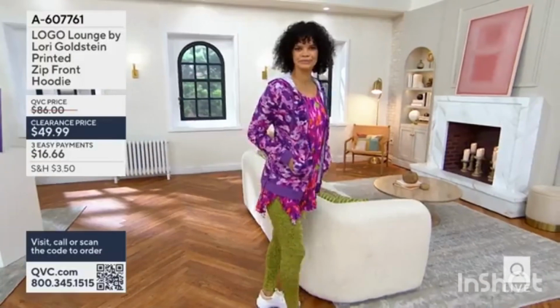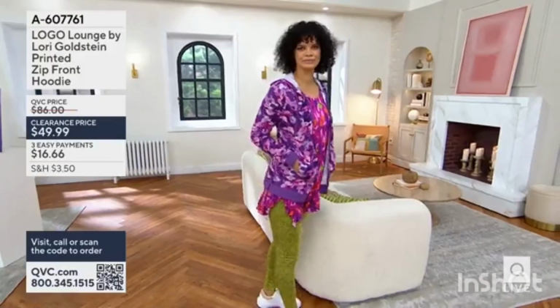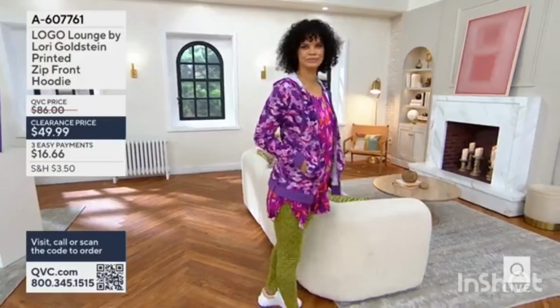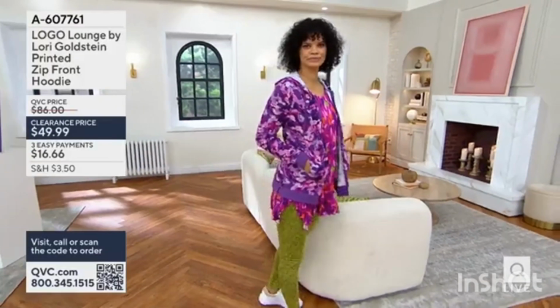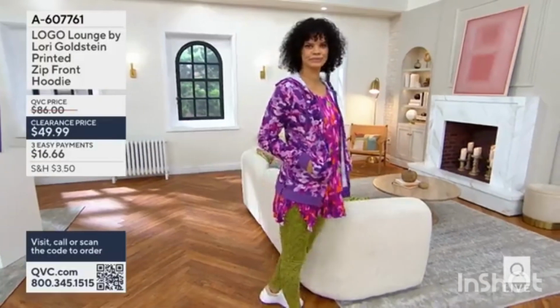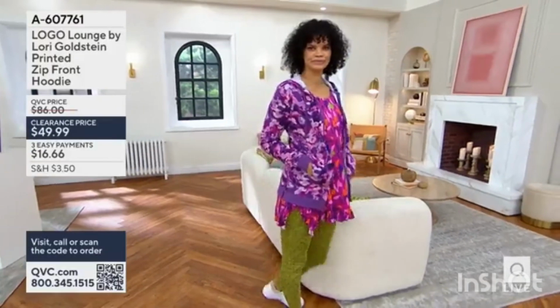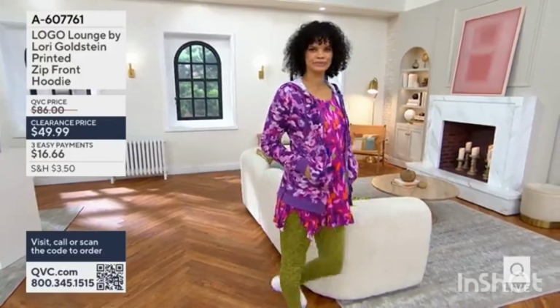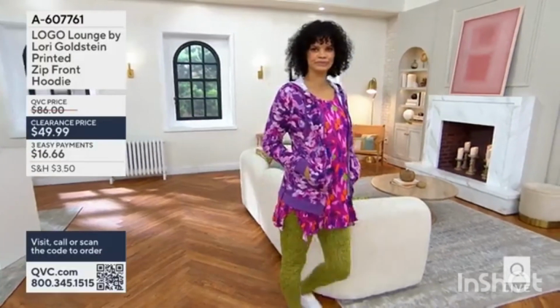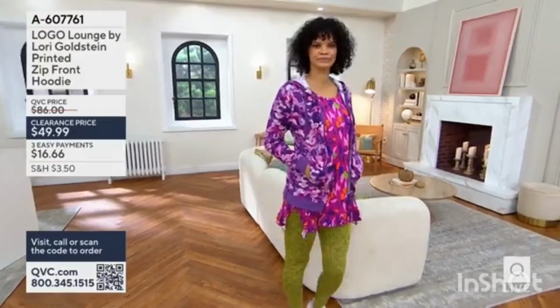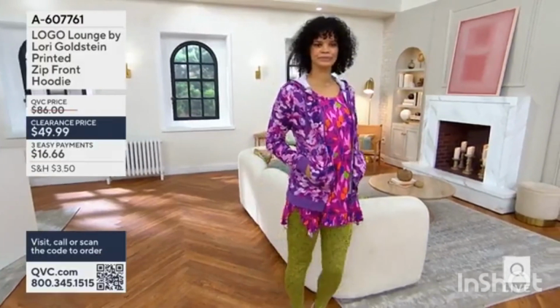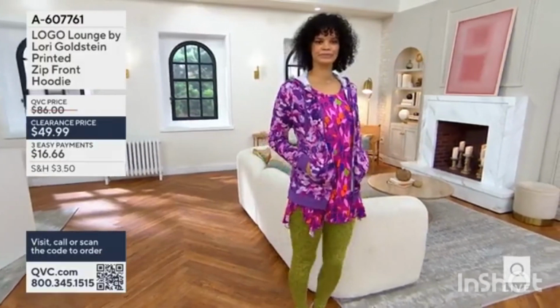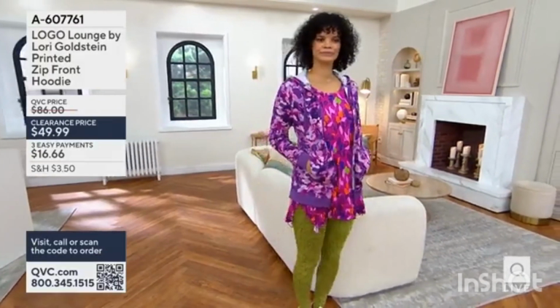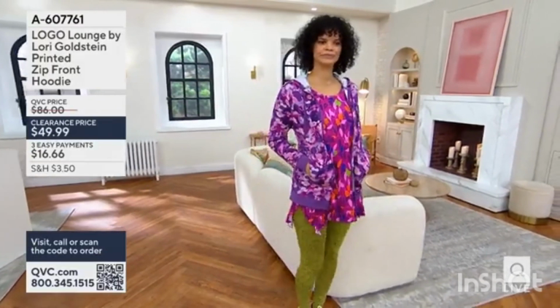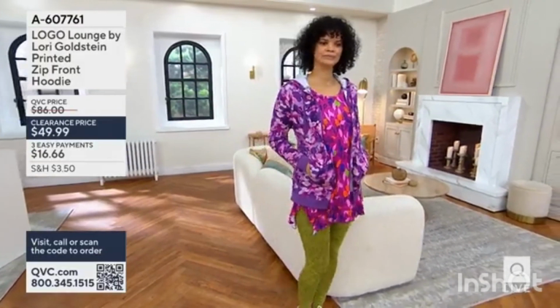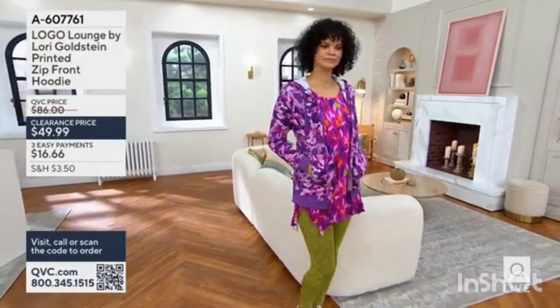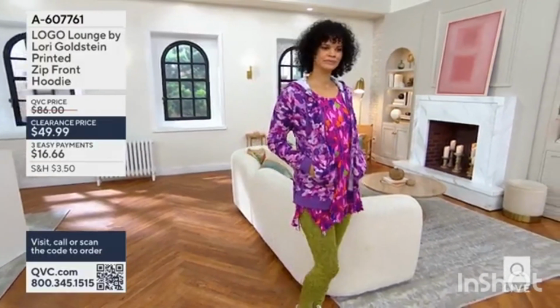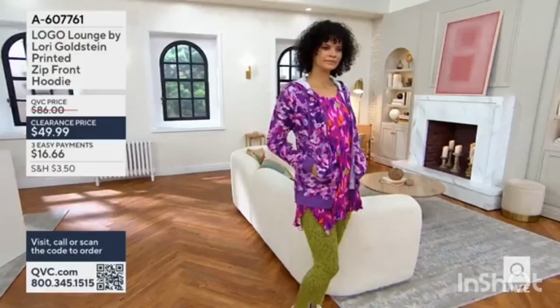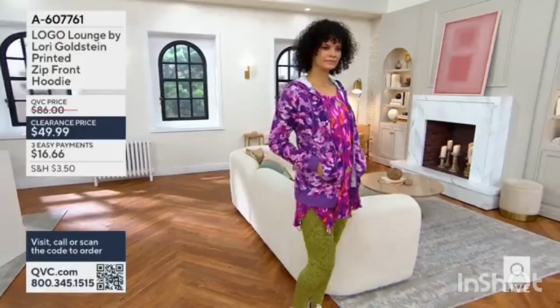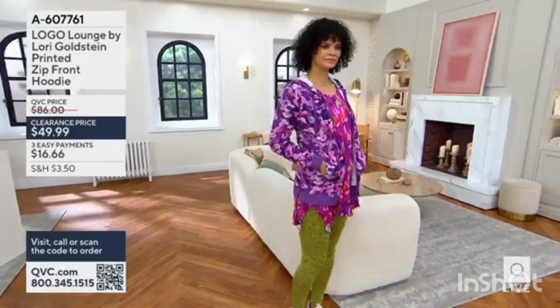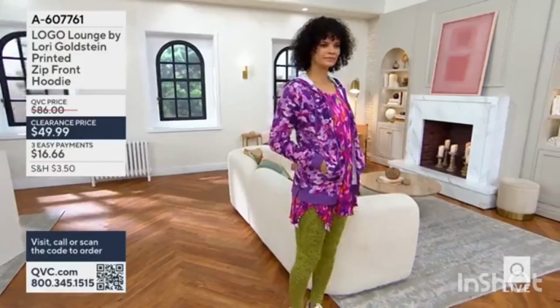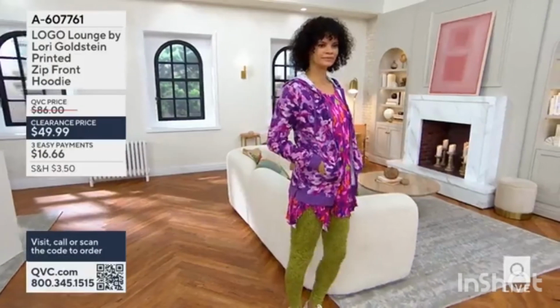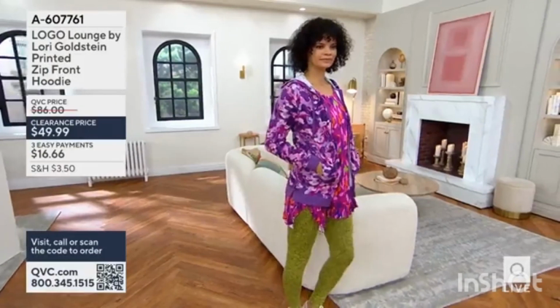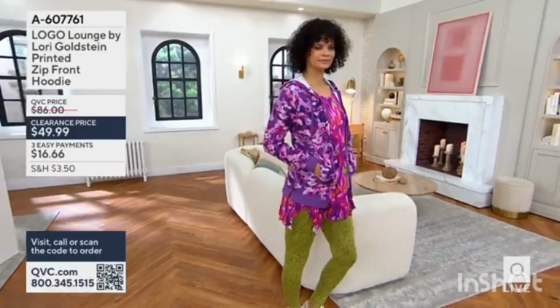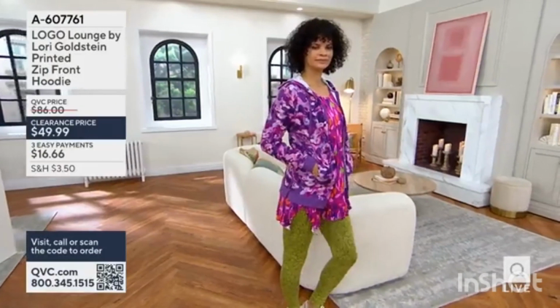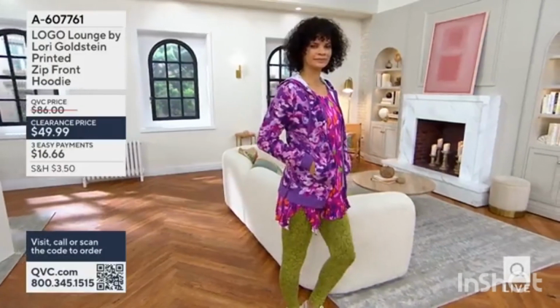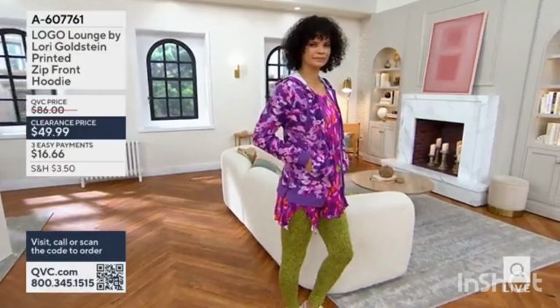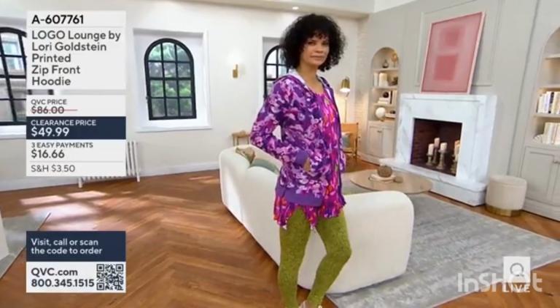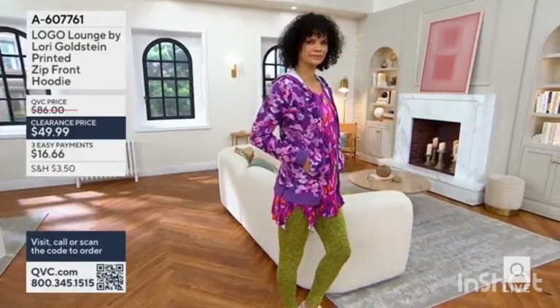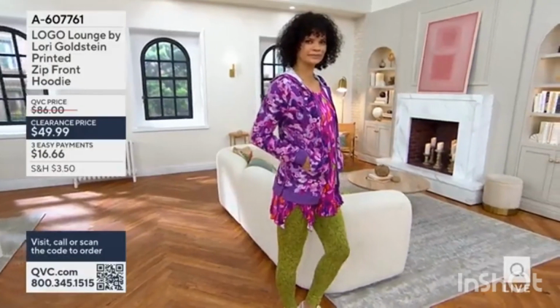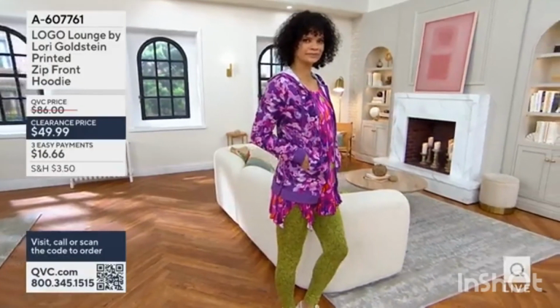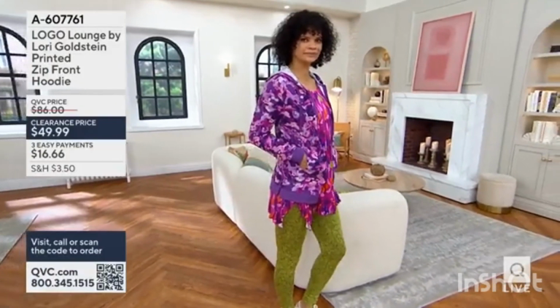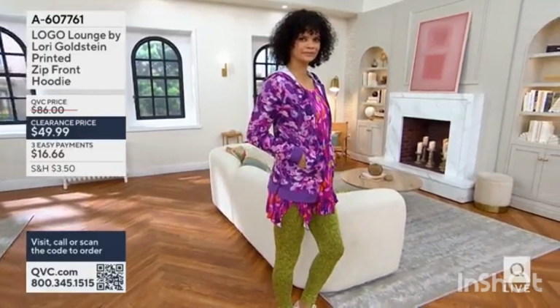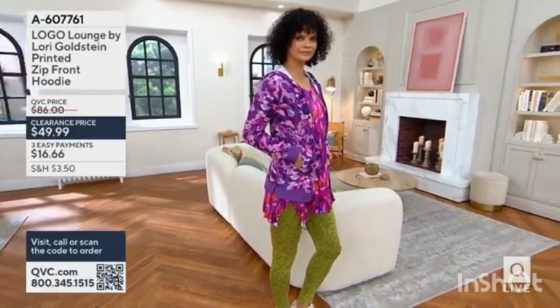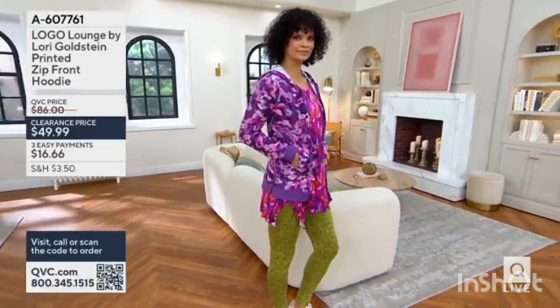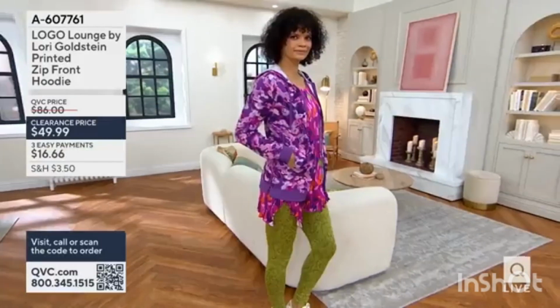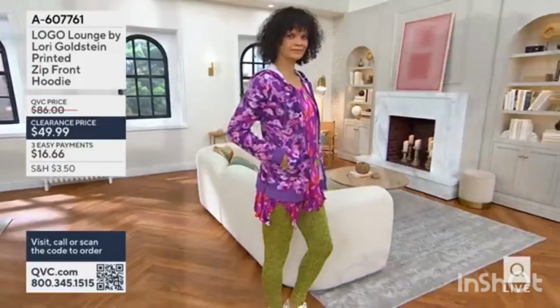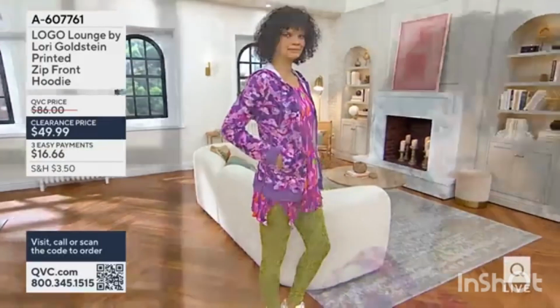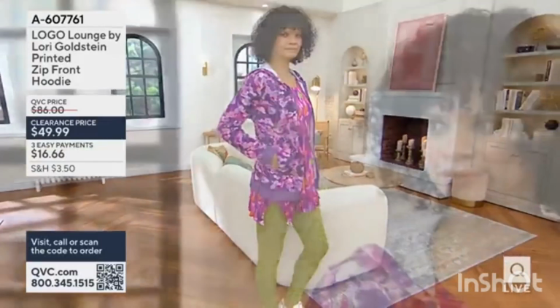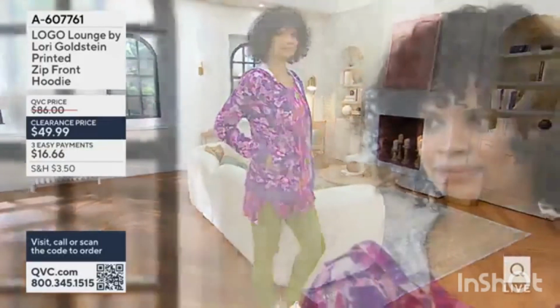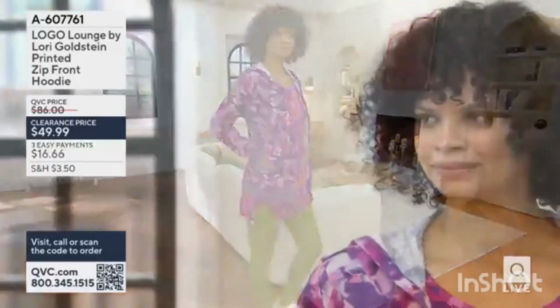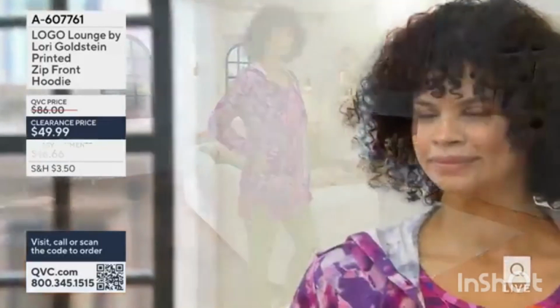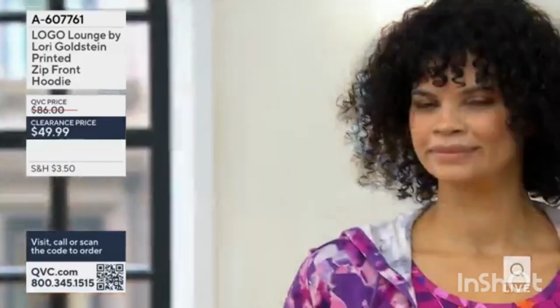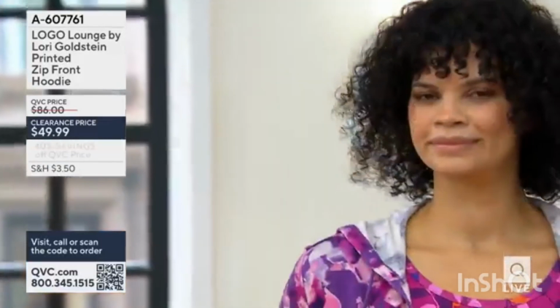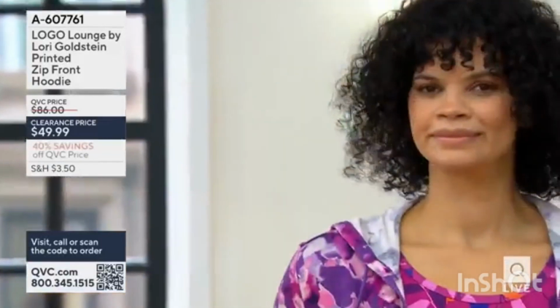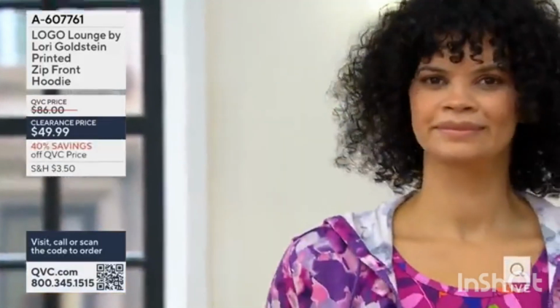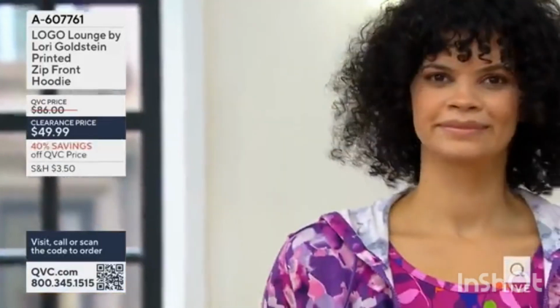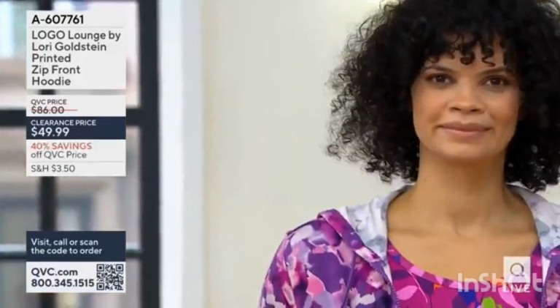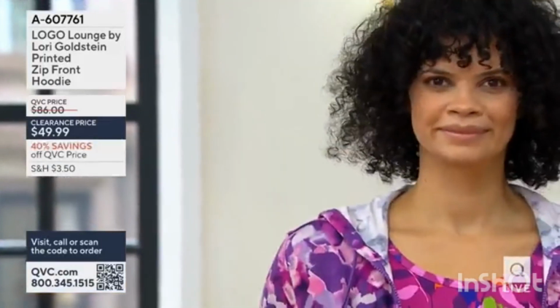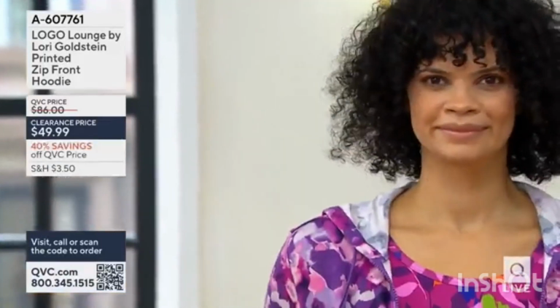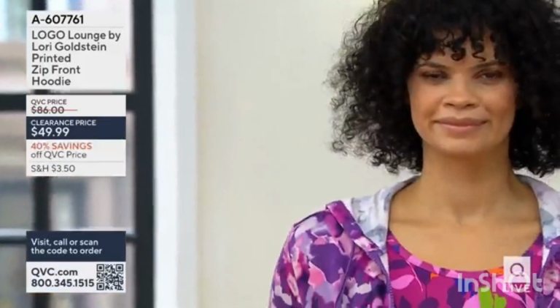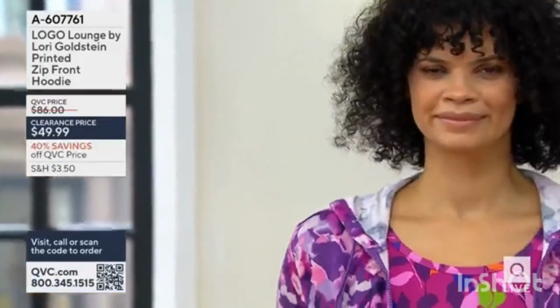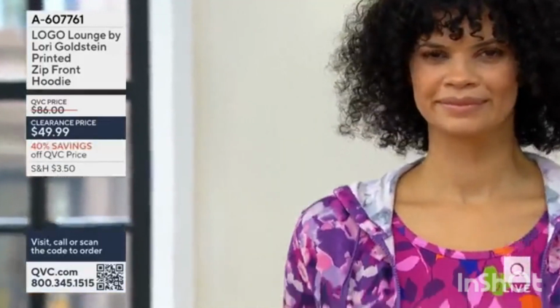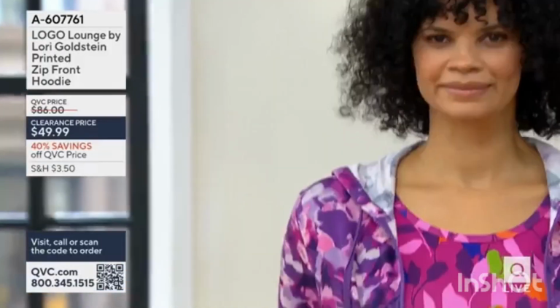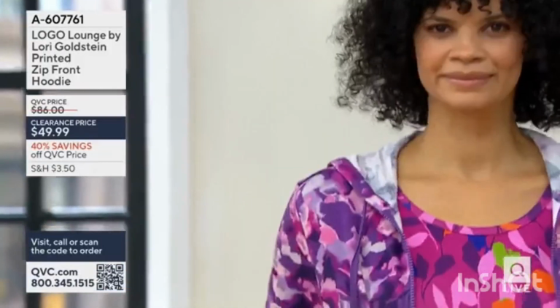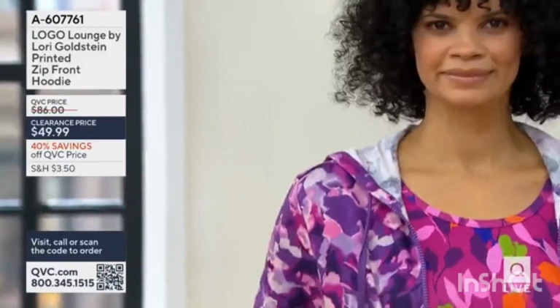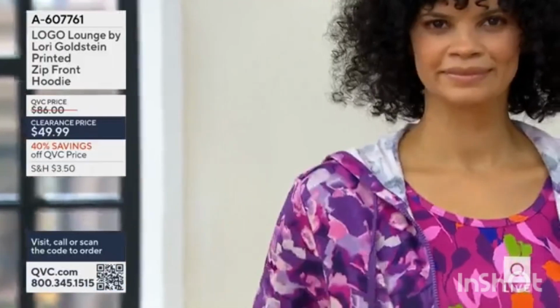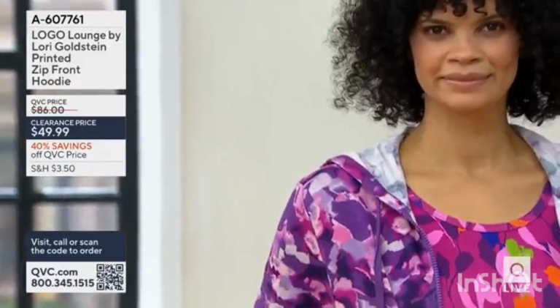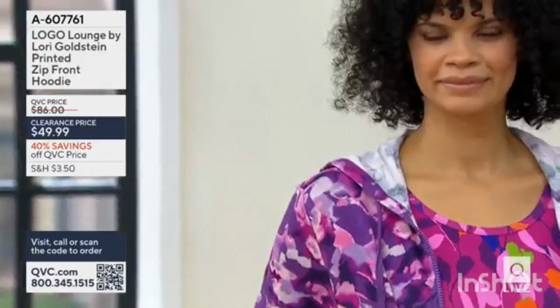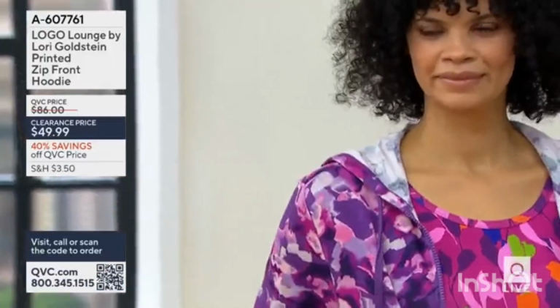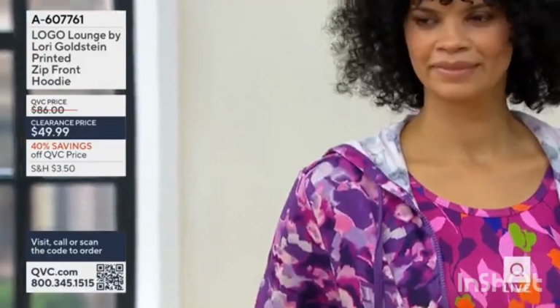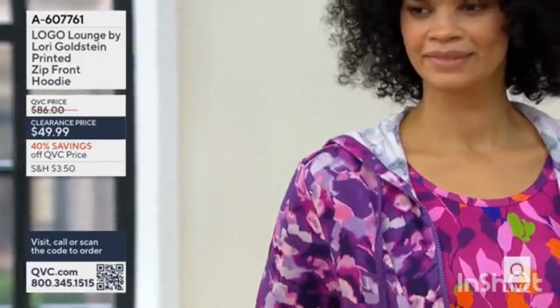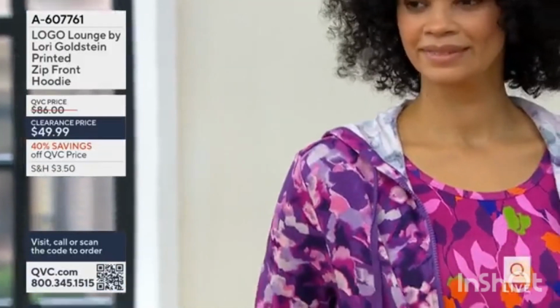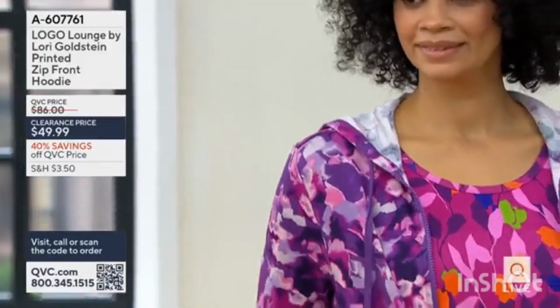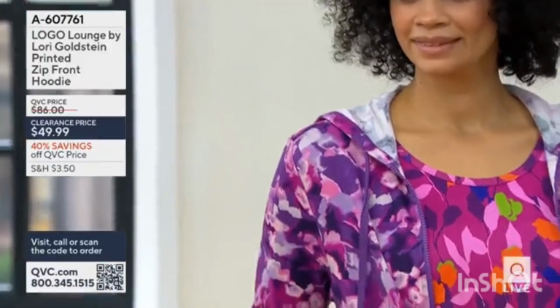You can put the whole look together. You can get the cute layered tank, you can get the great leggings. And now we're going to talk about this printed zip front hoodie.